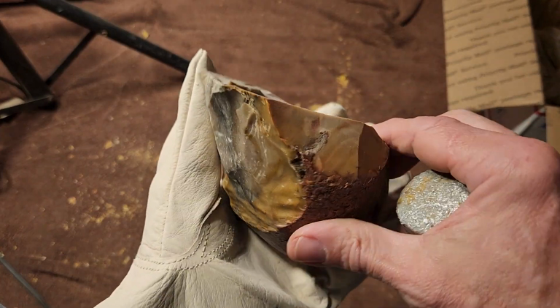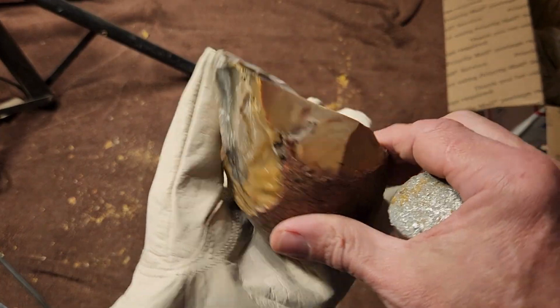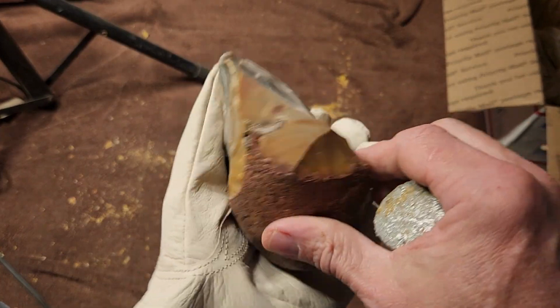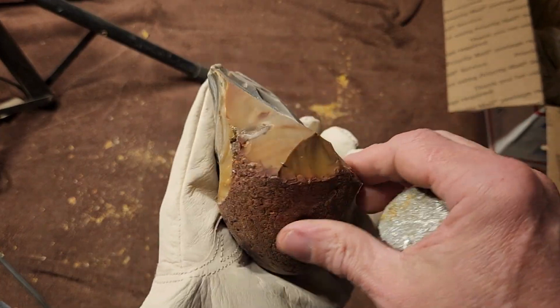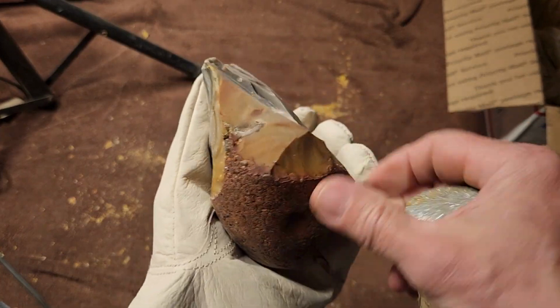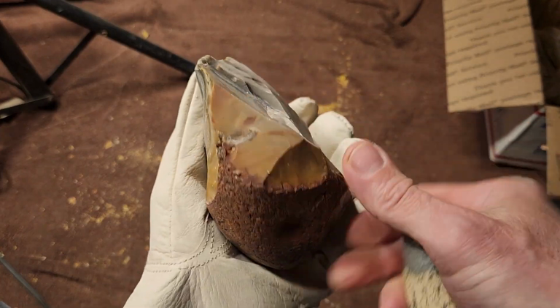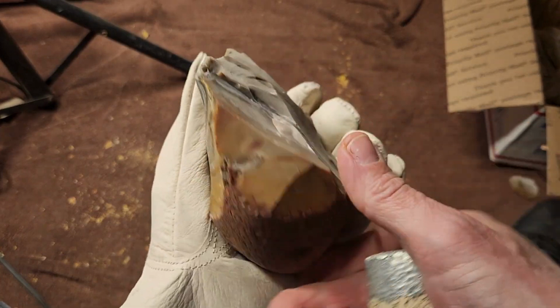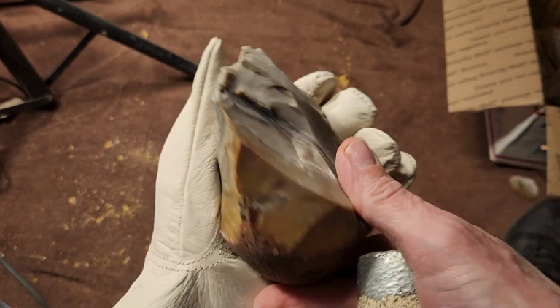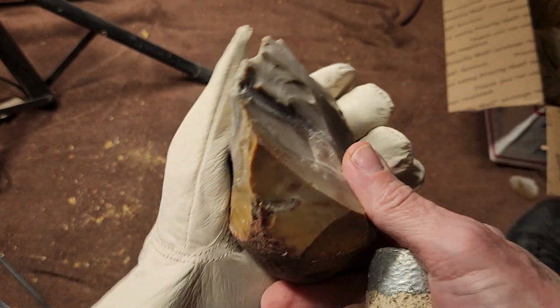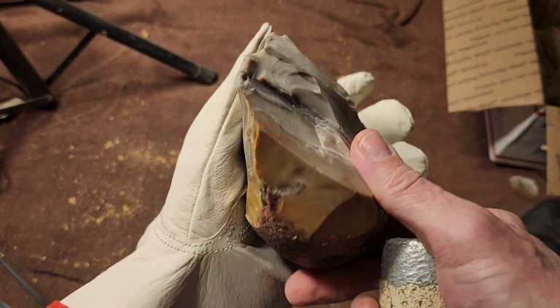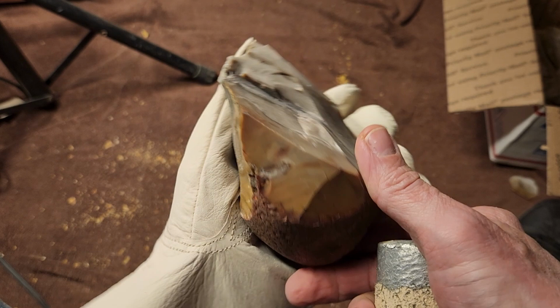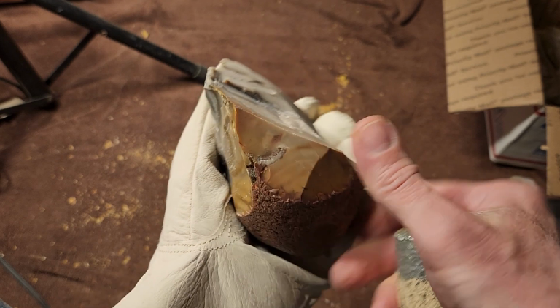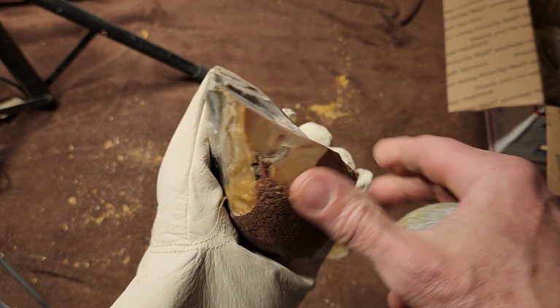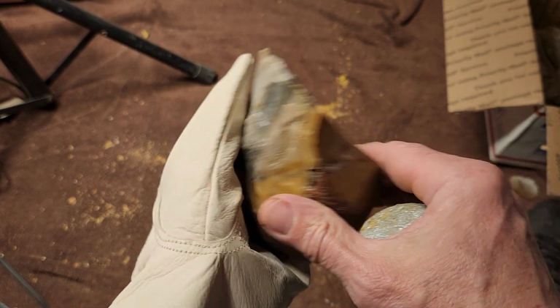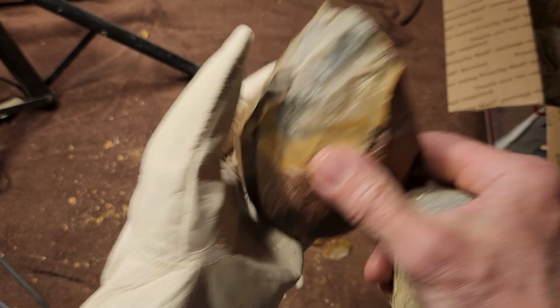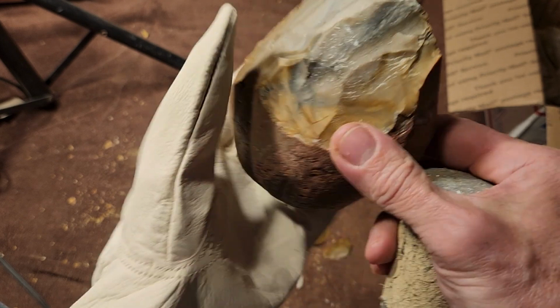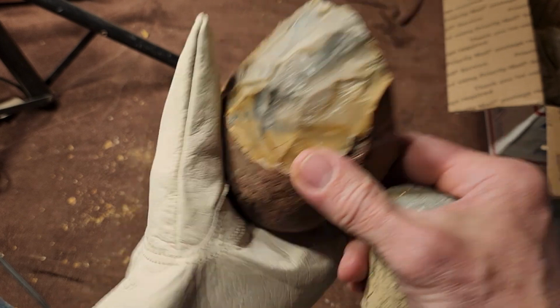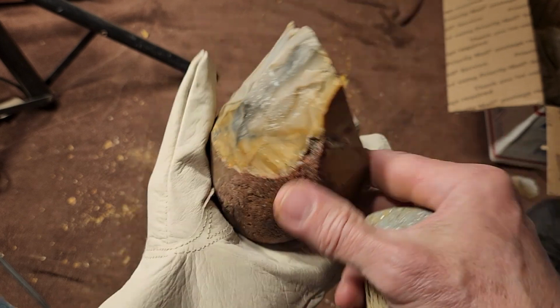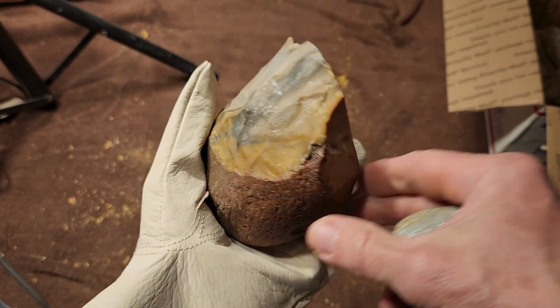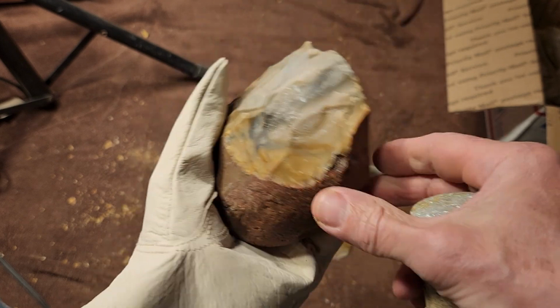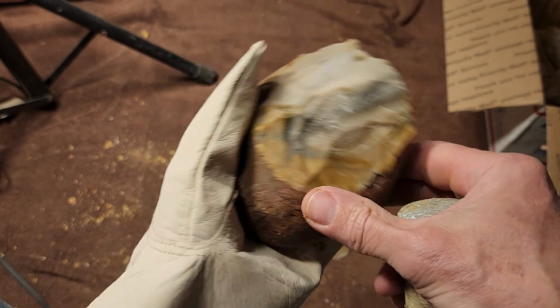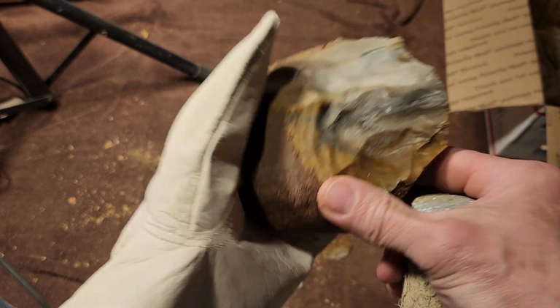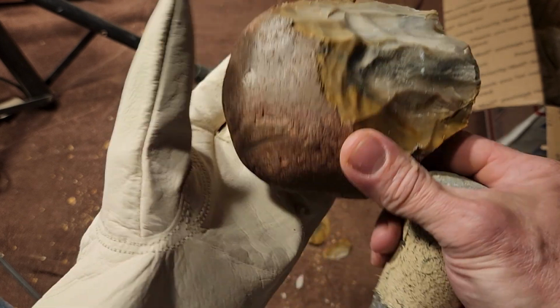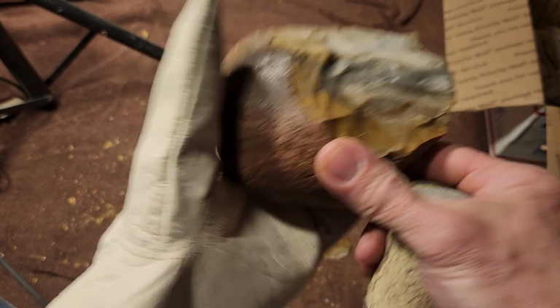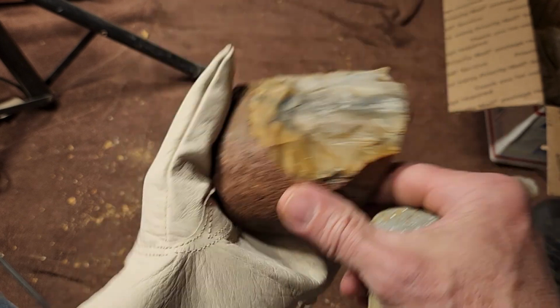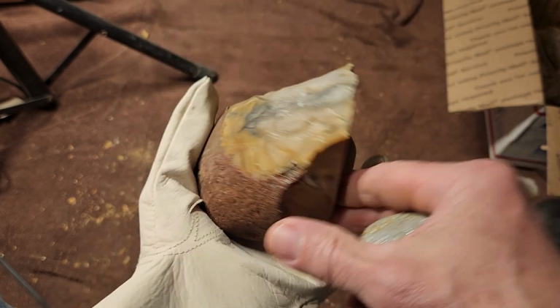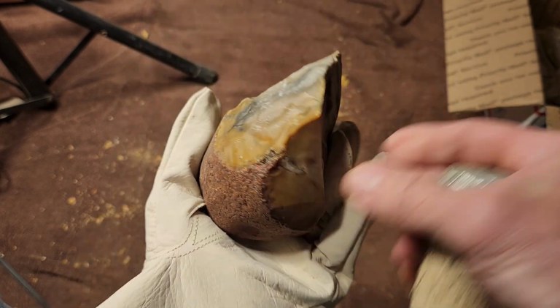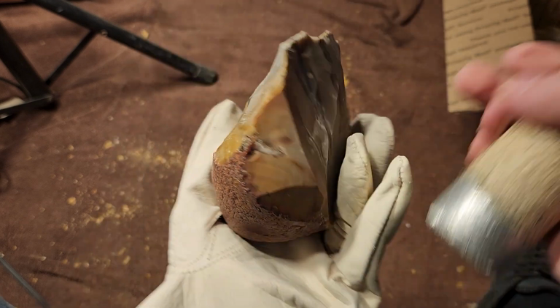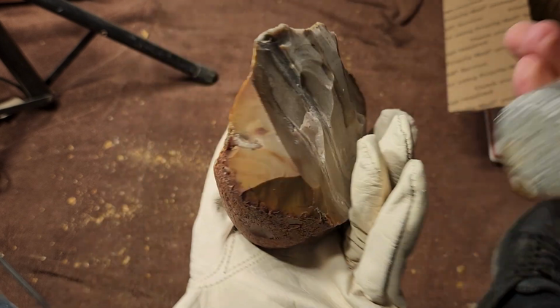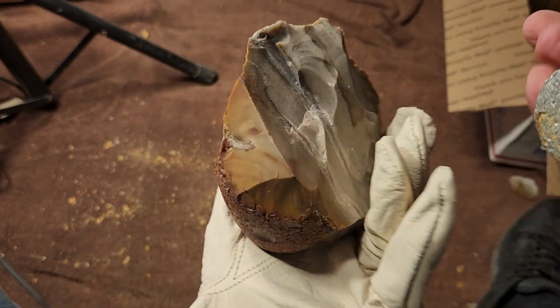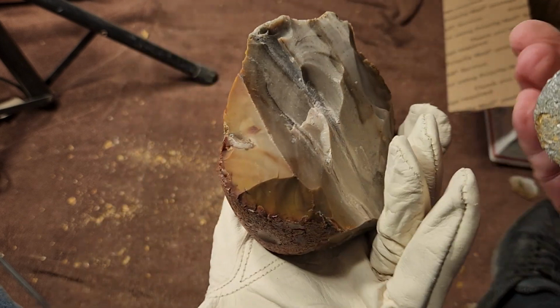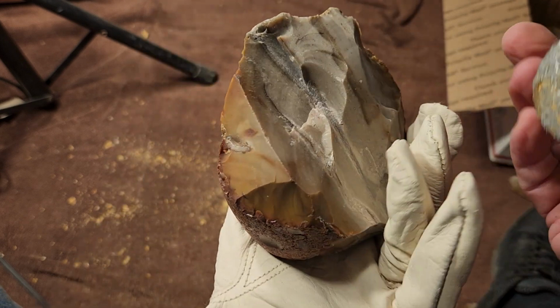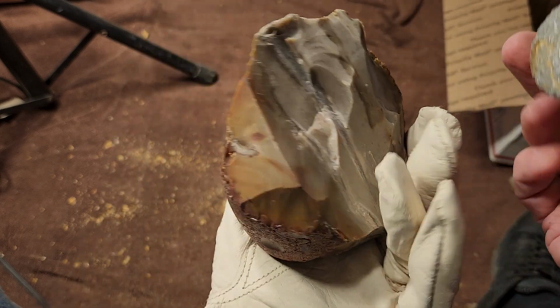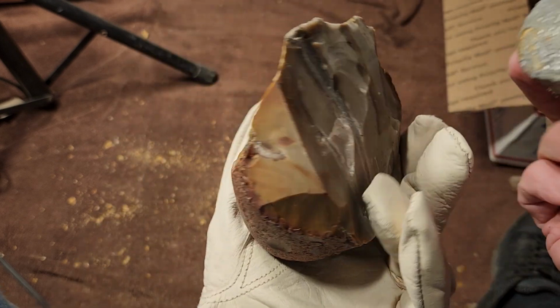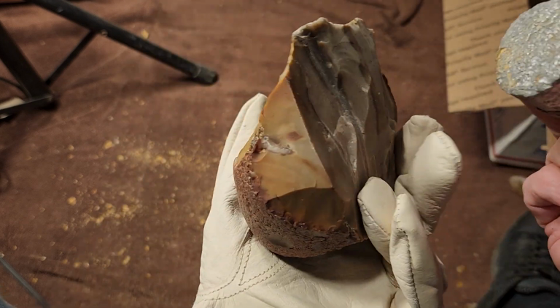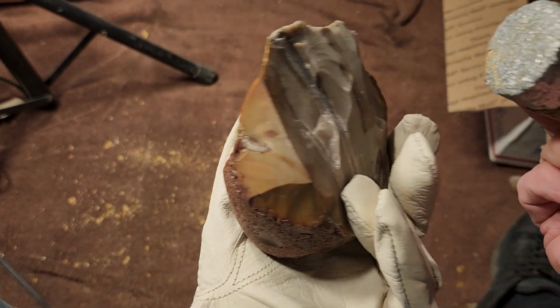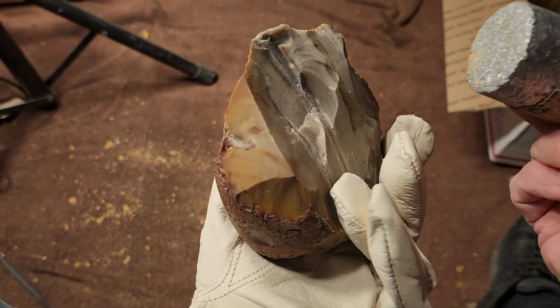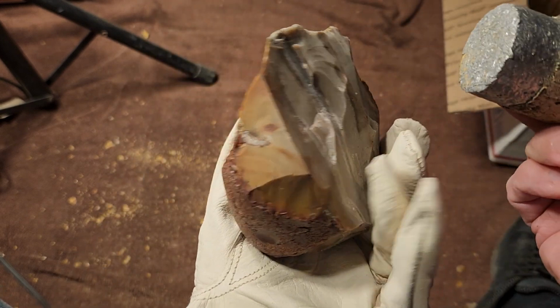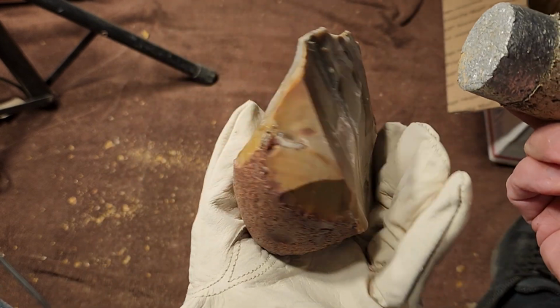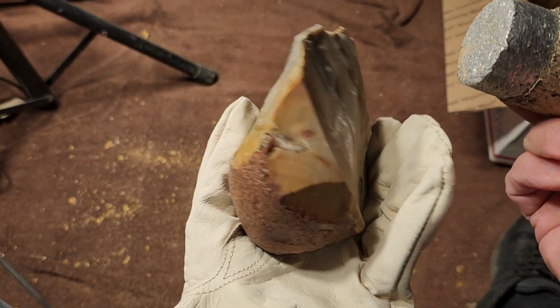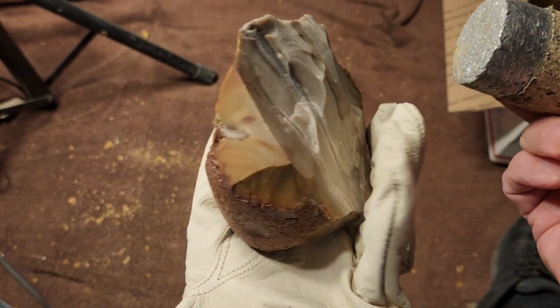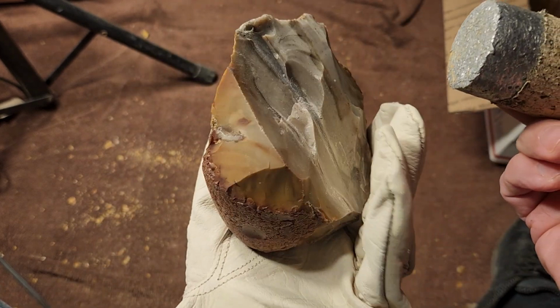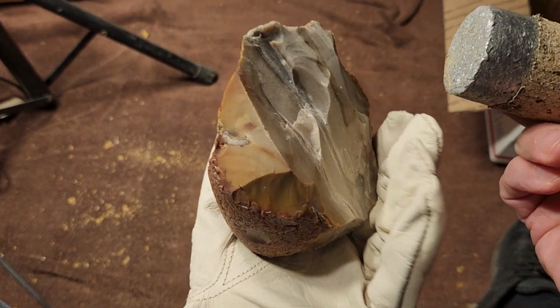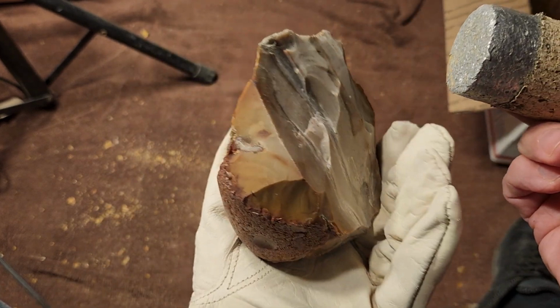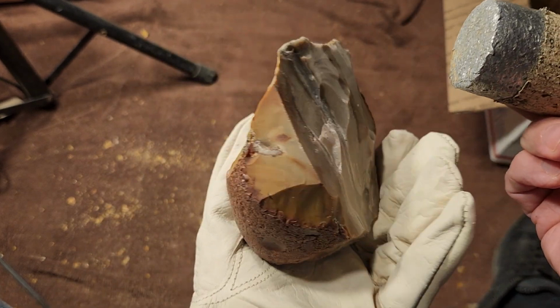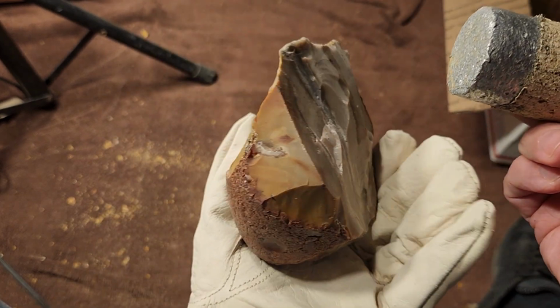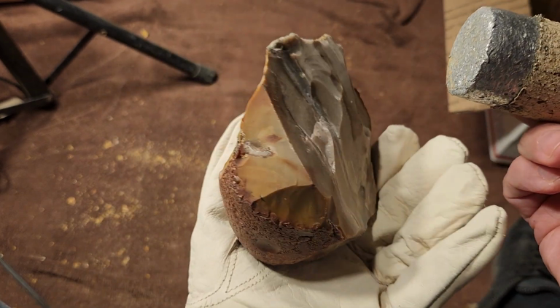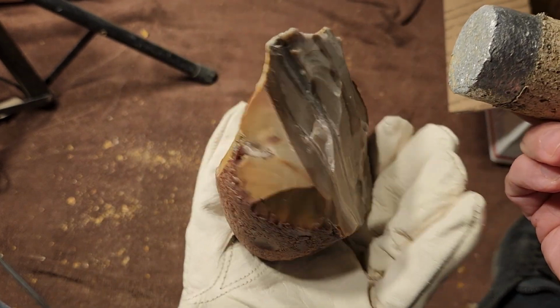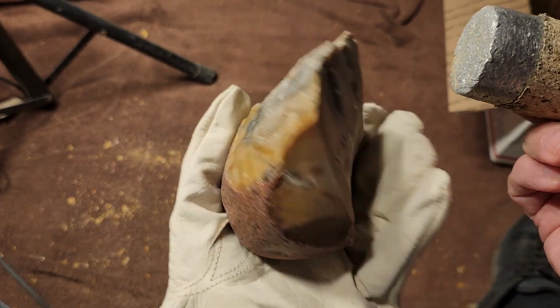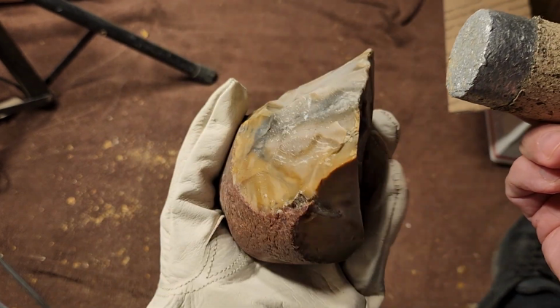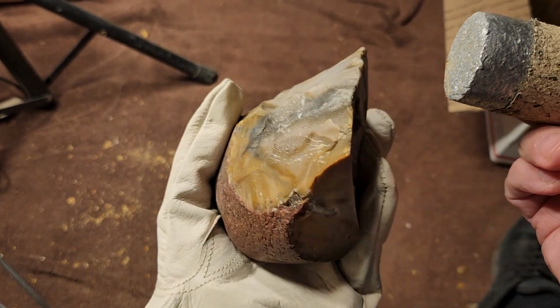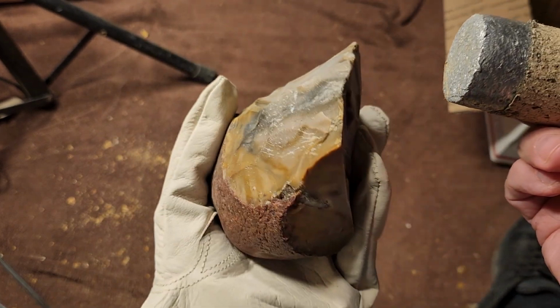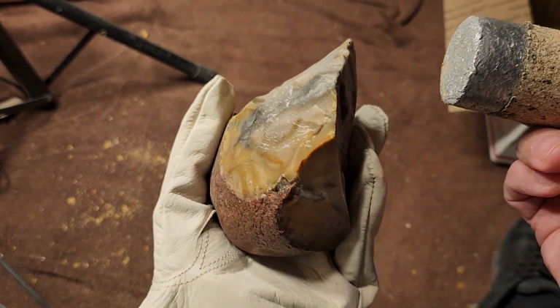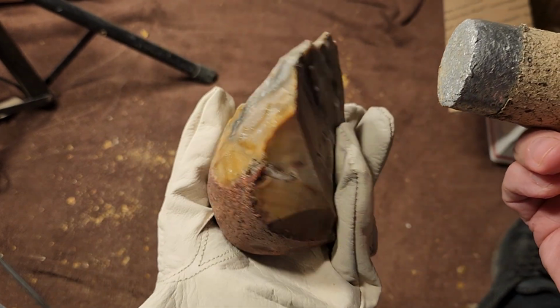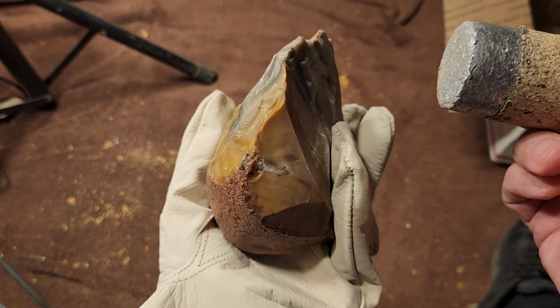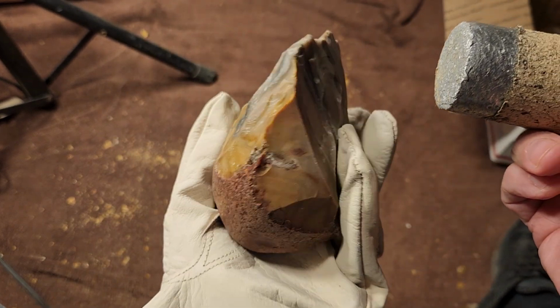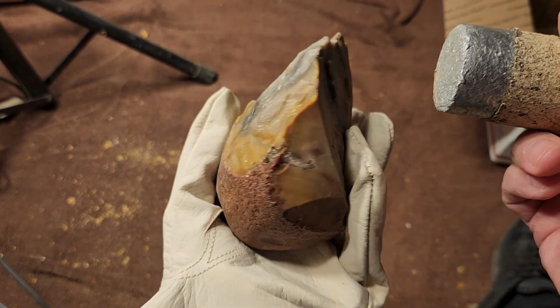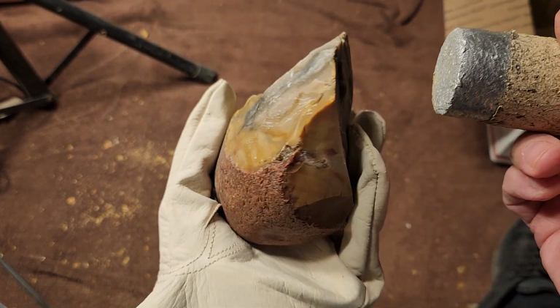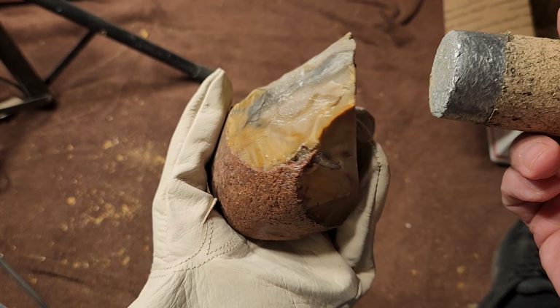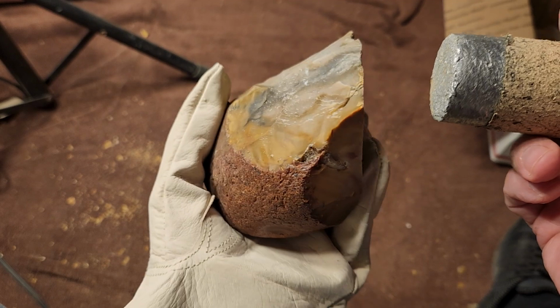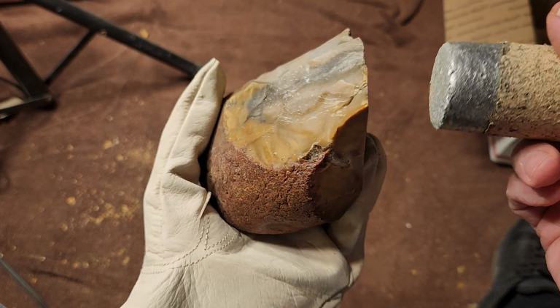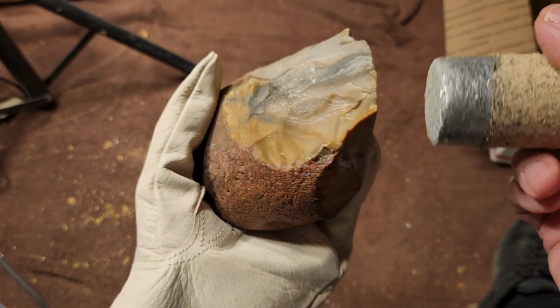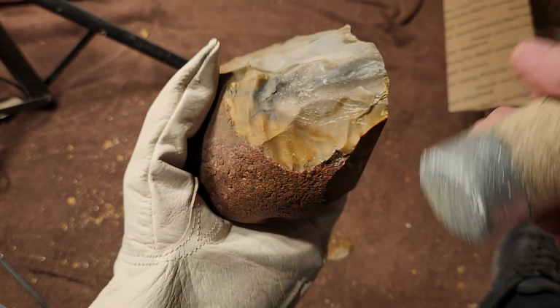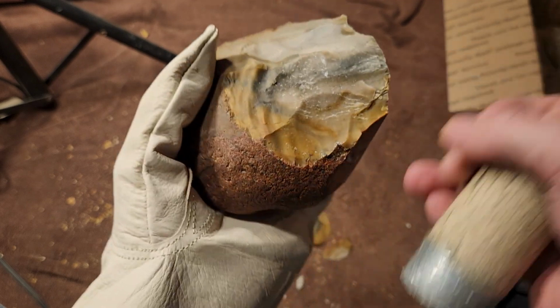That one broke in half but I can still manage to do something with those. I don't know if I should go for the biface or just go for spalls.